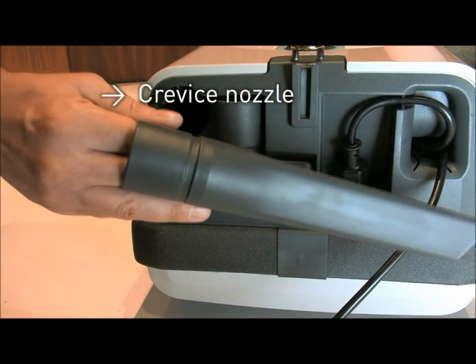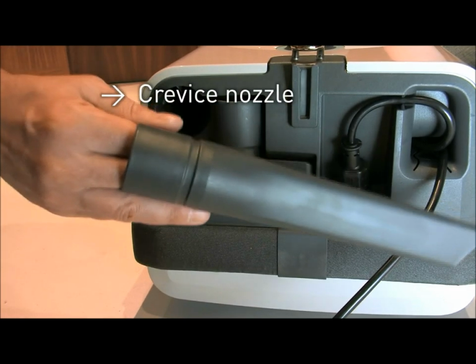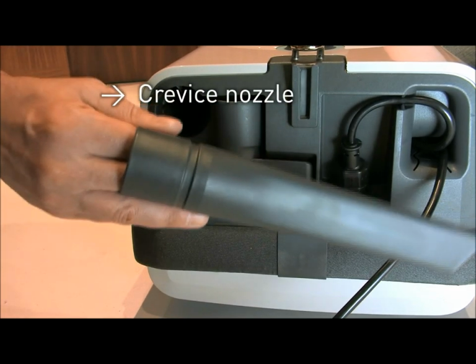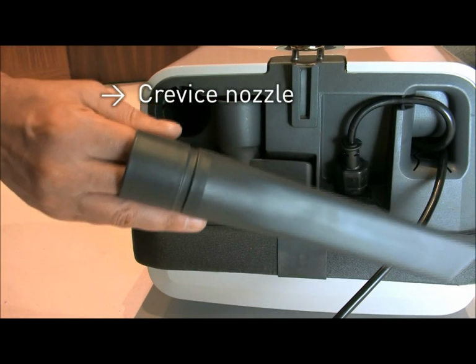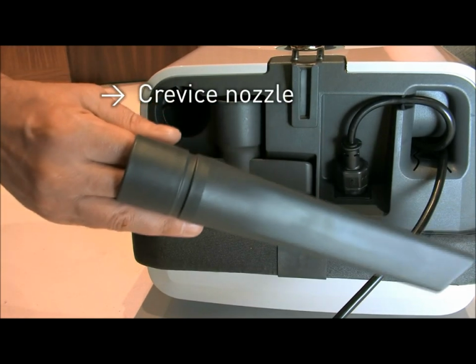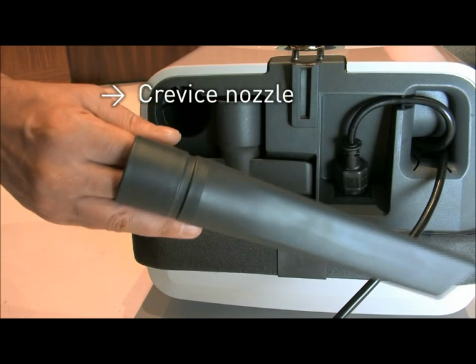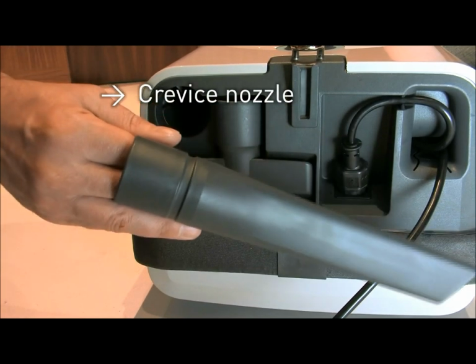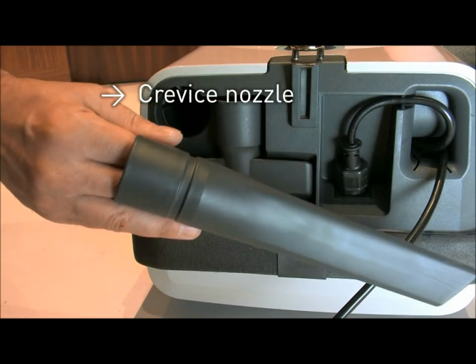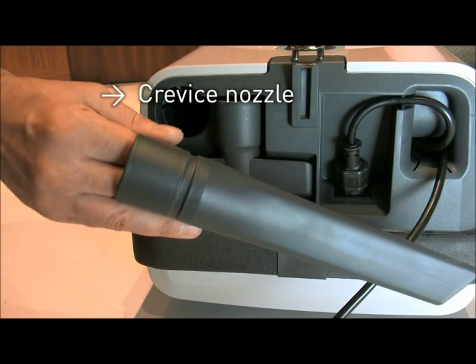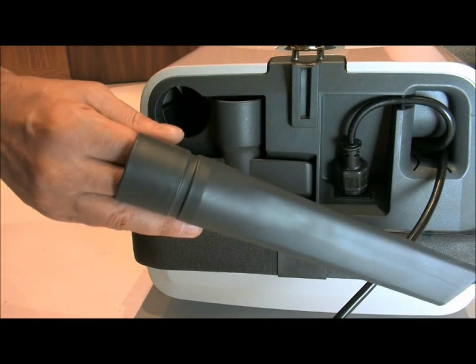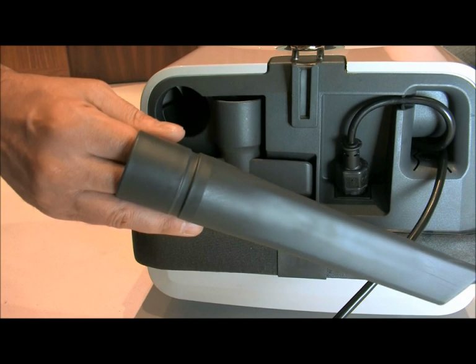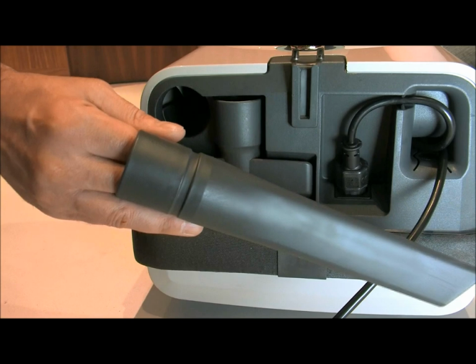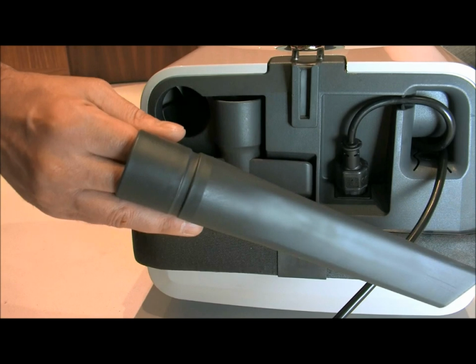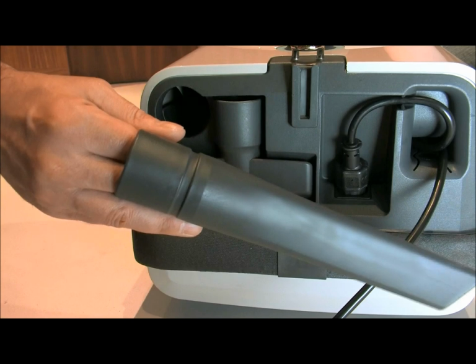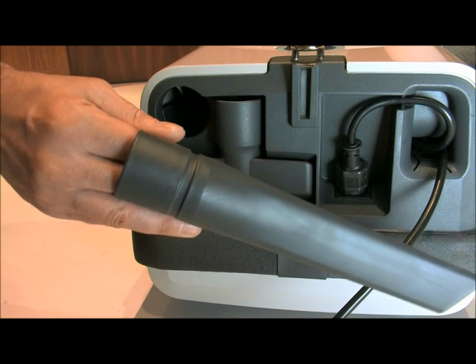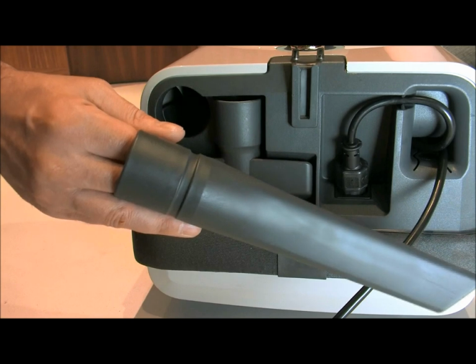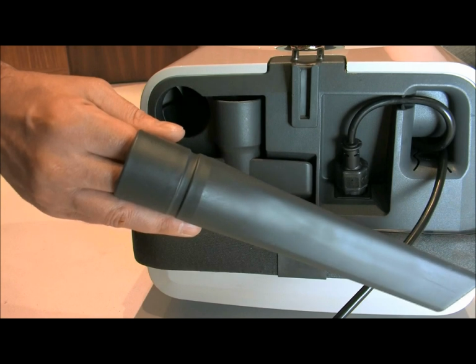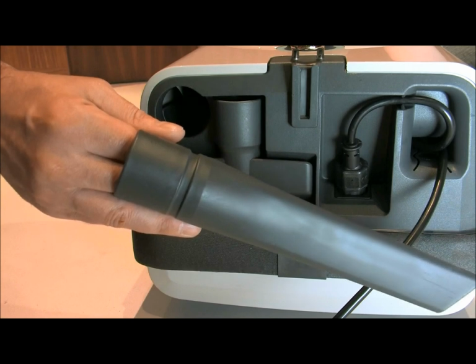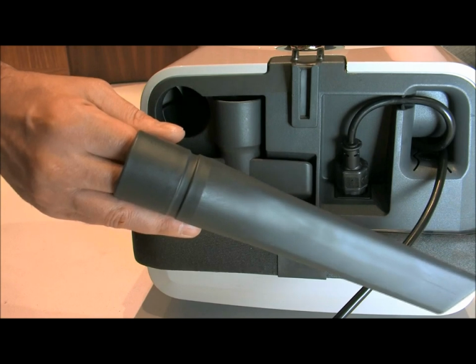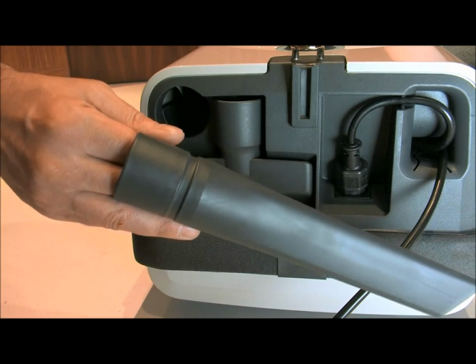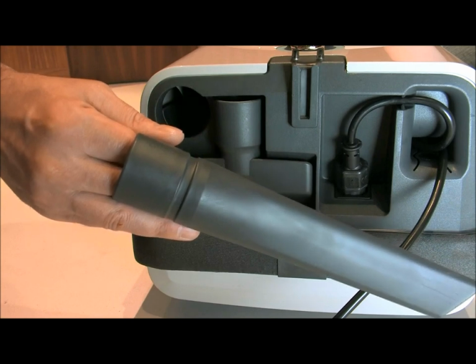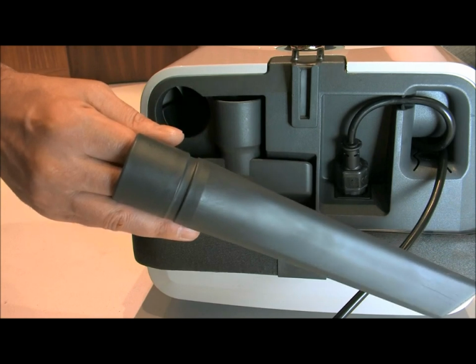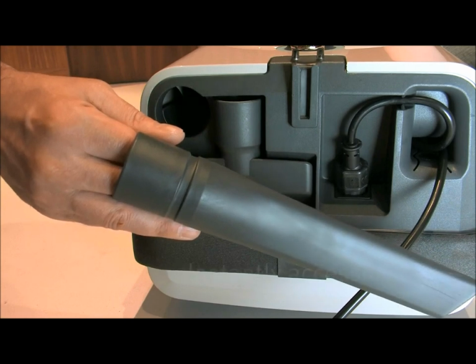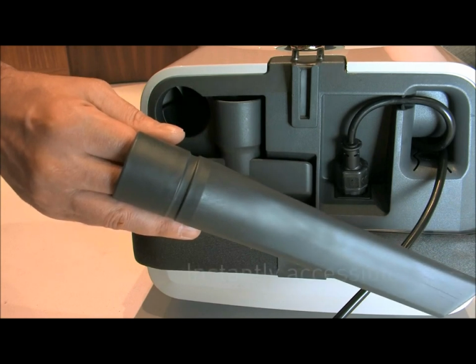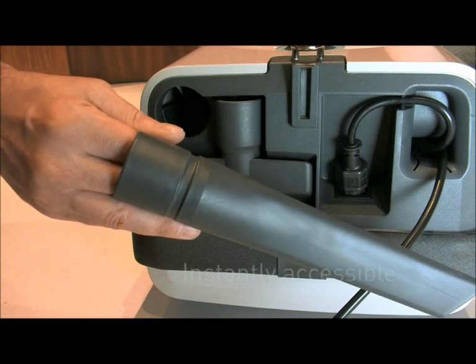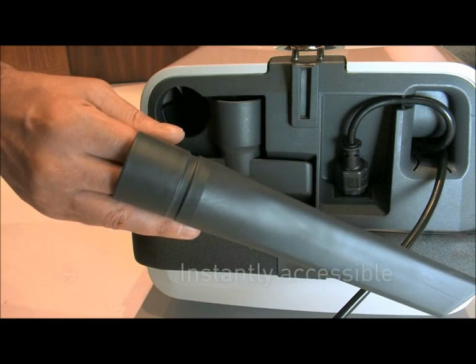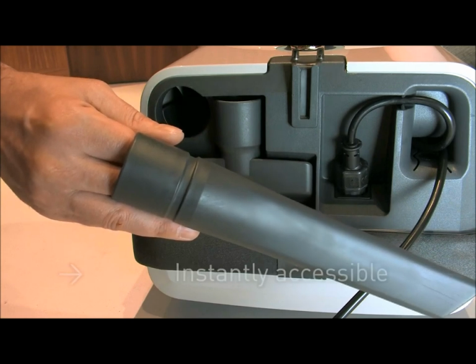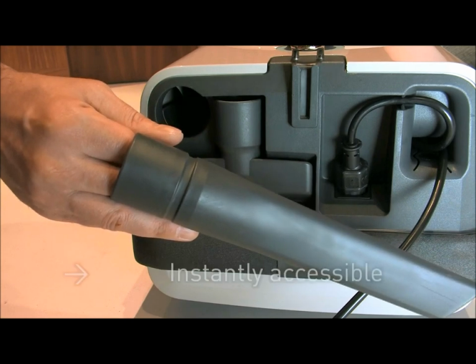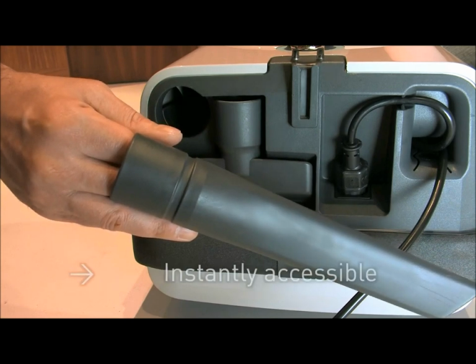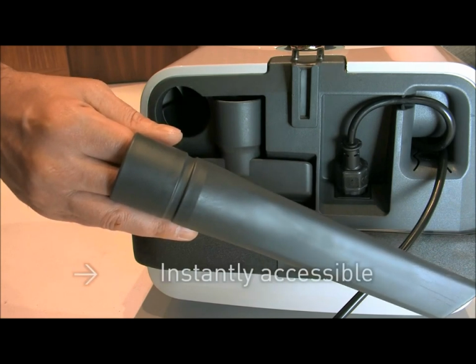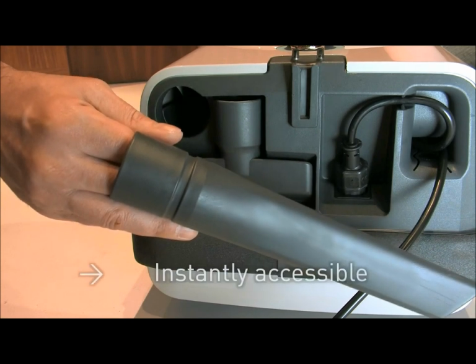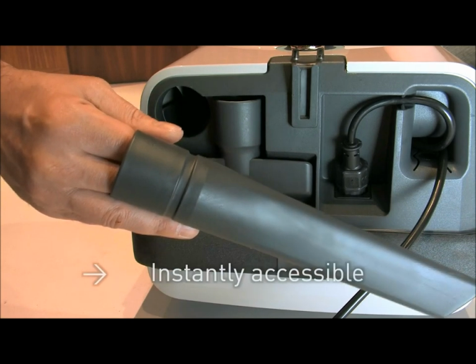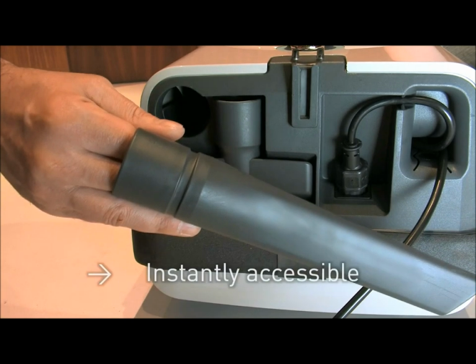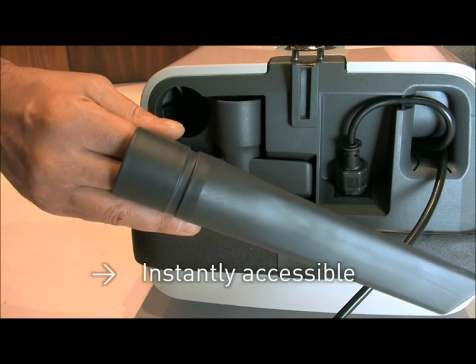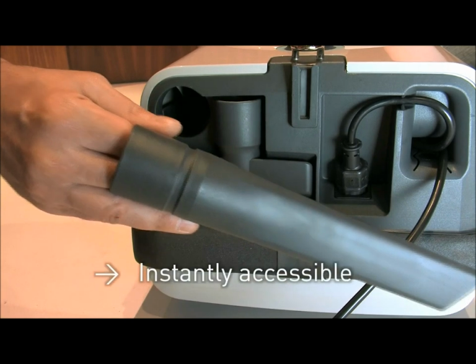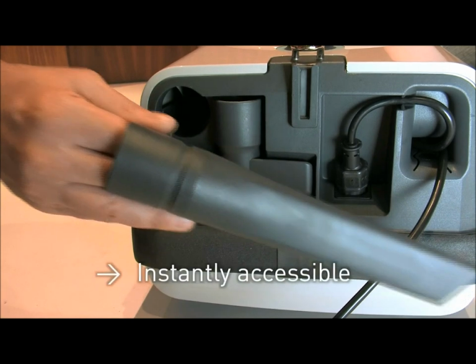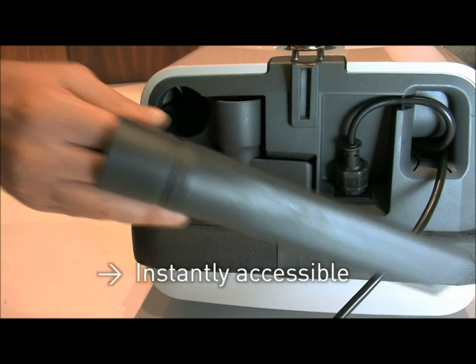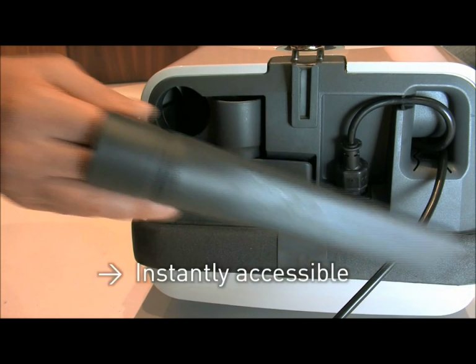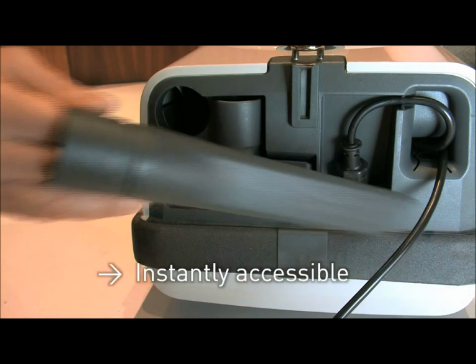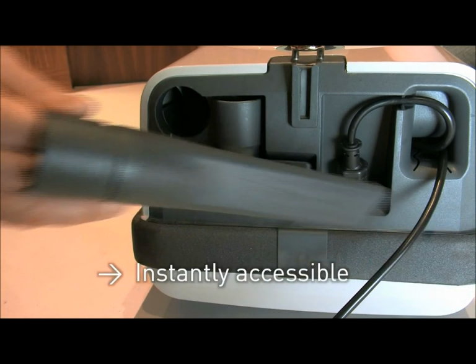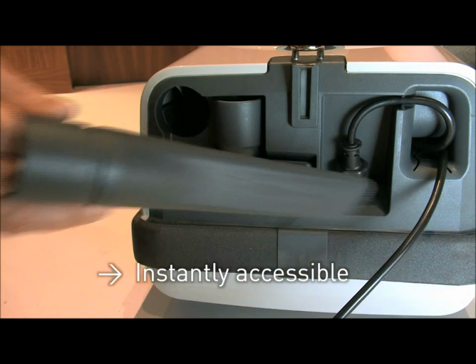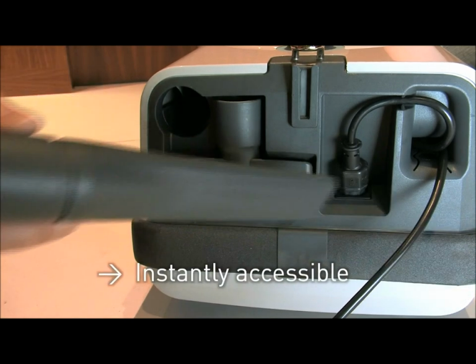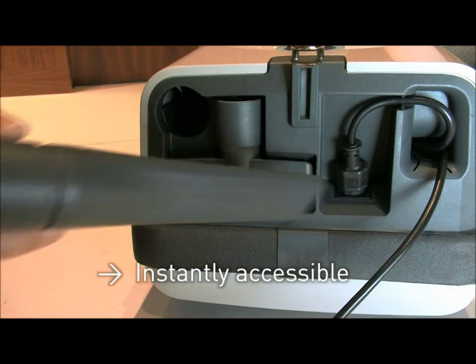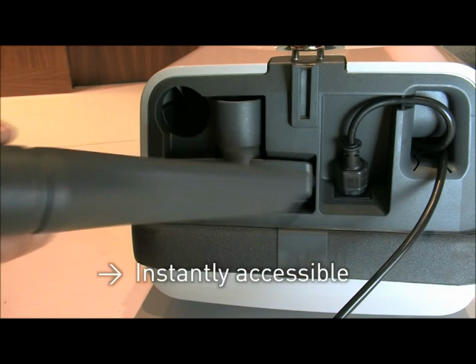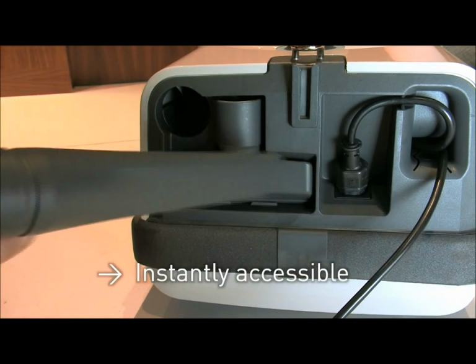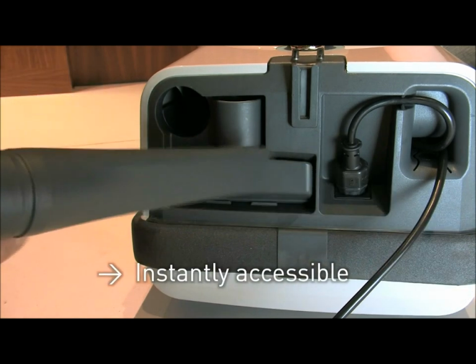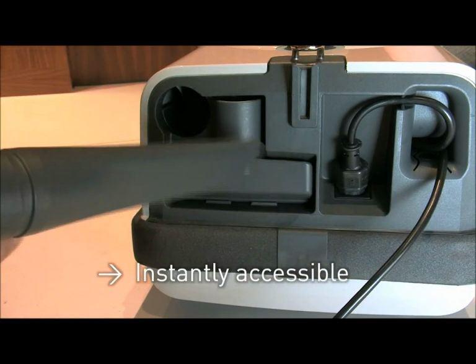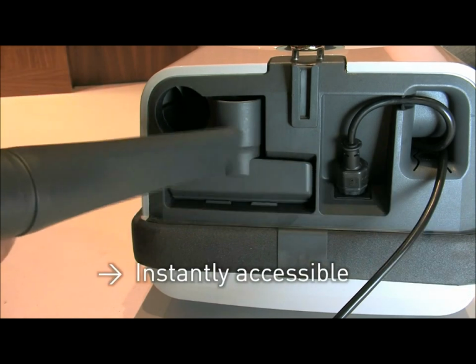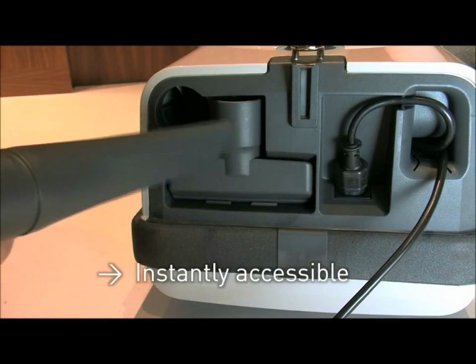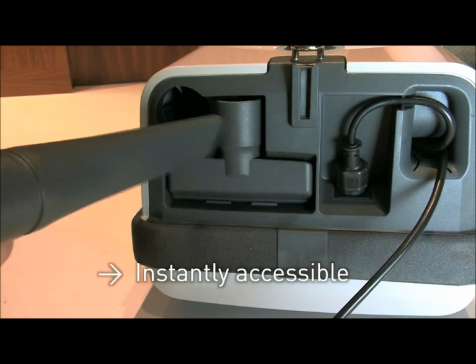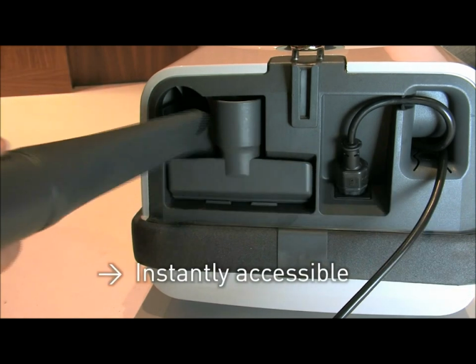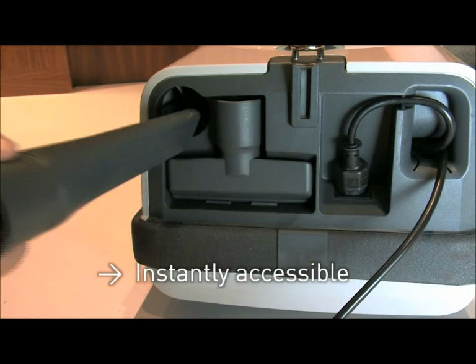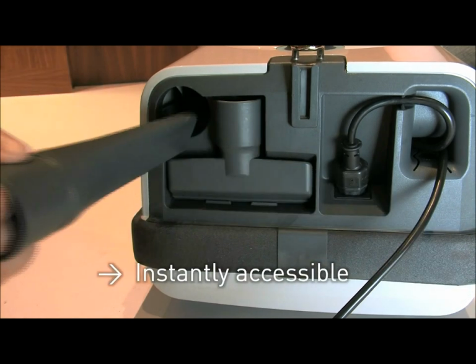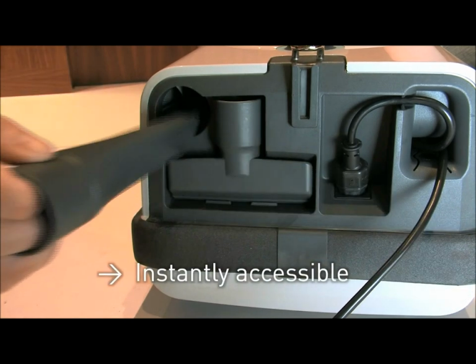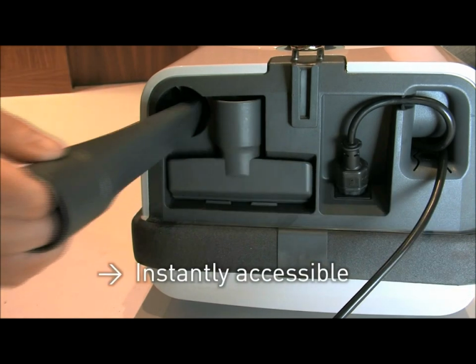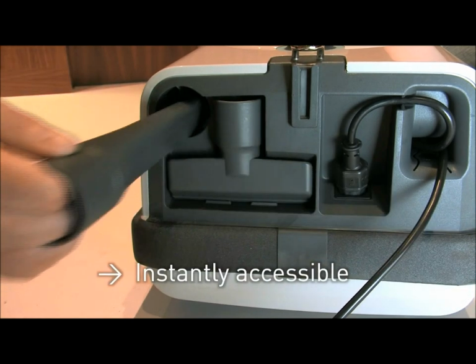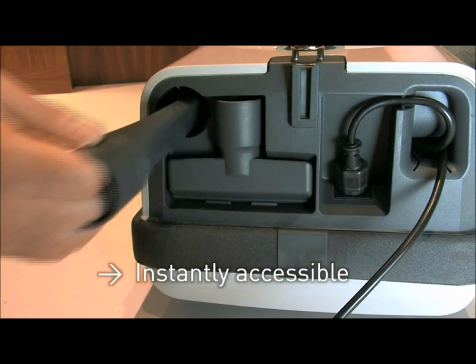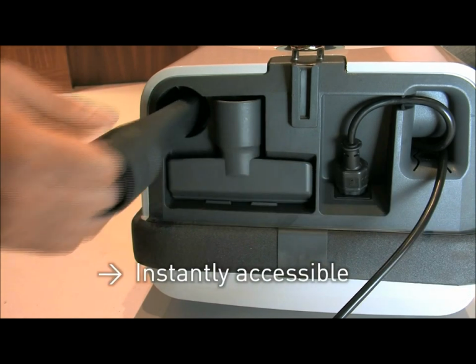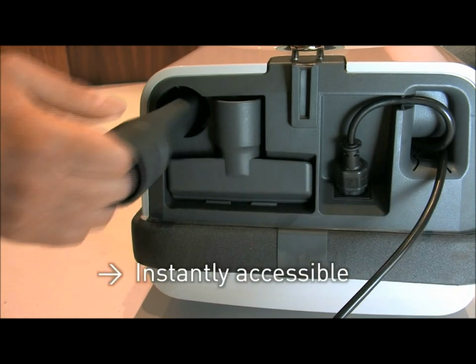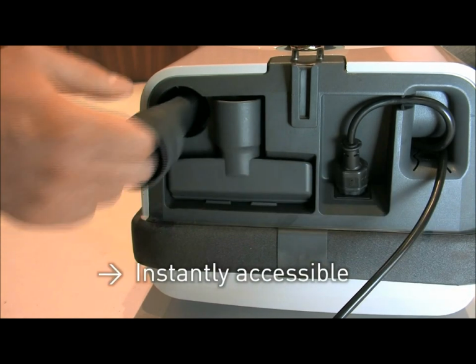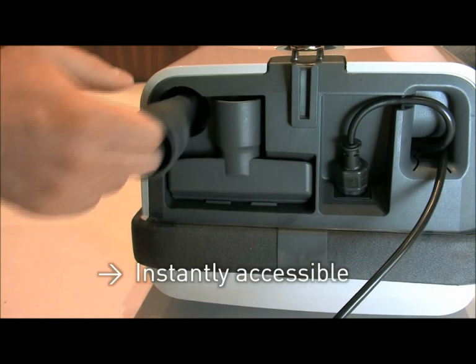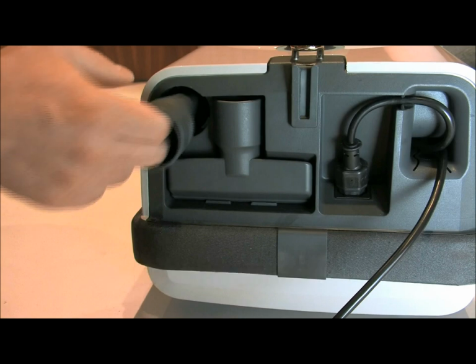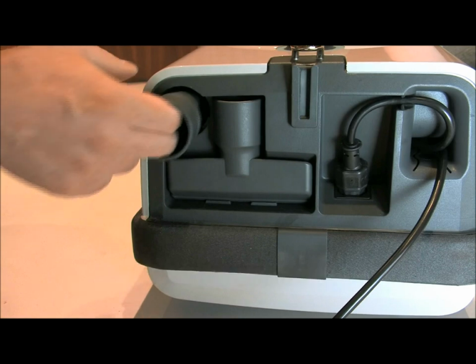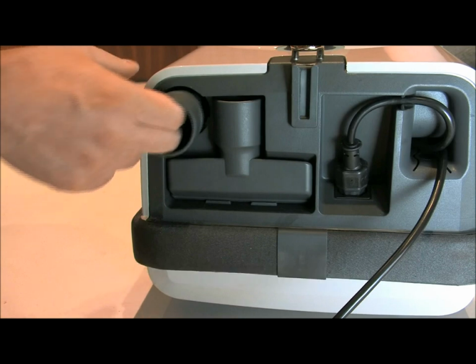The upholstery and crevice upholstery nozzles are located in the rear of the machine and are easy to access.